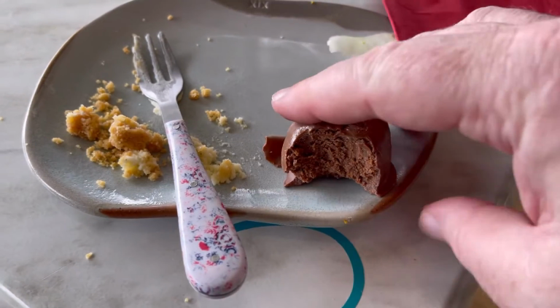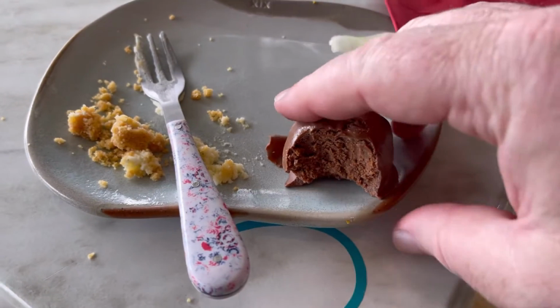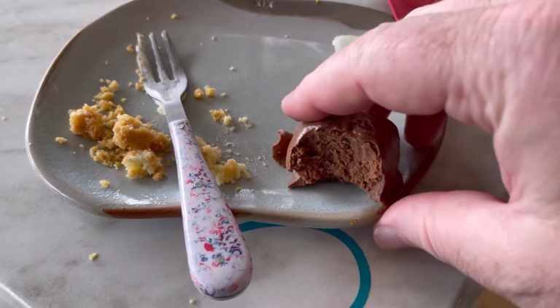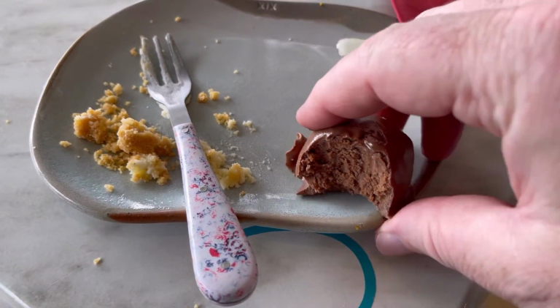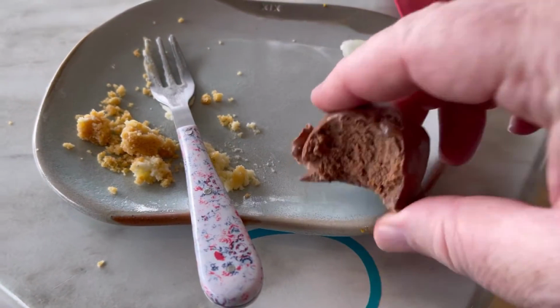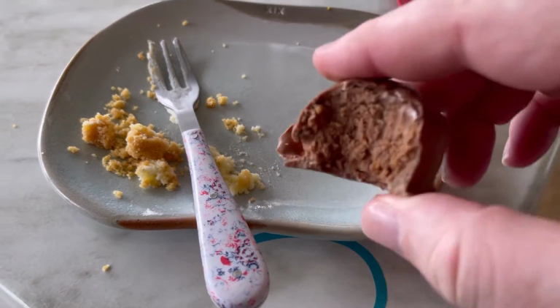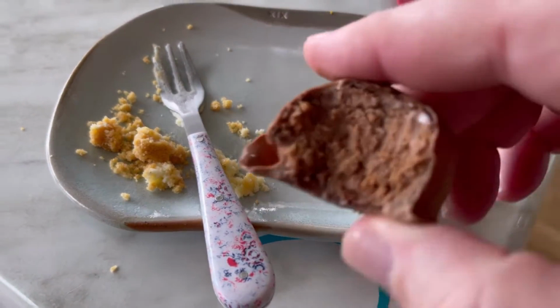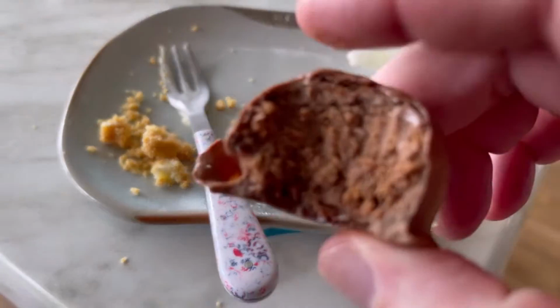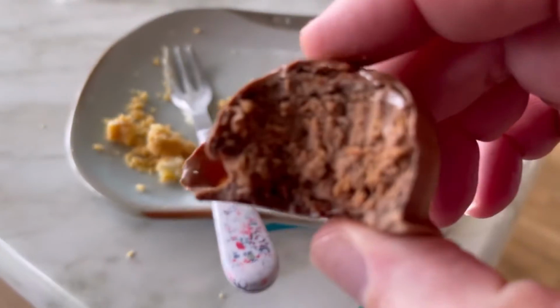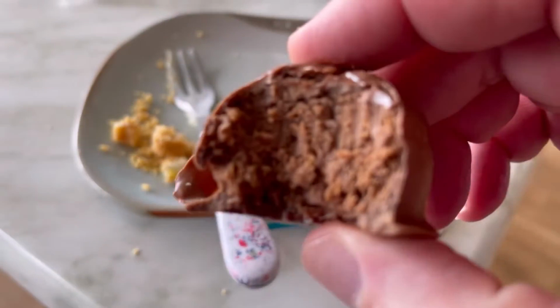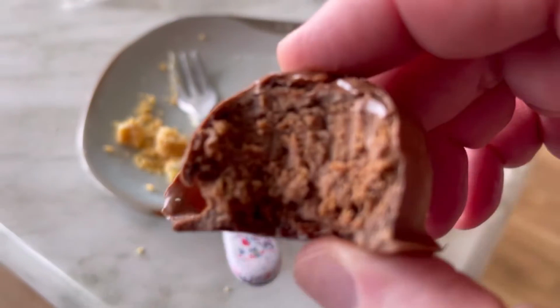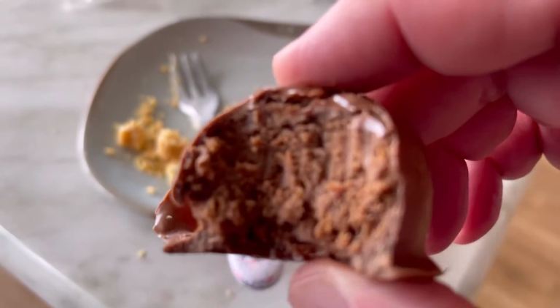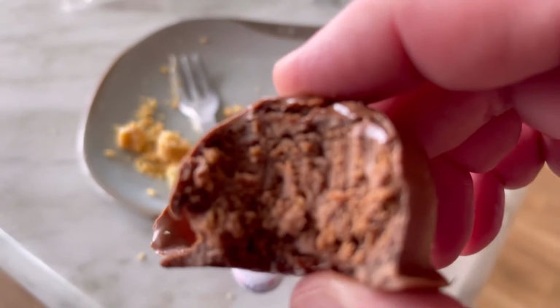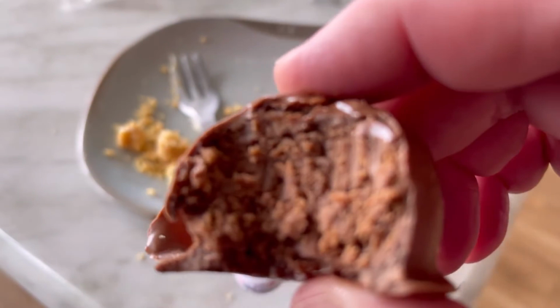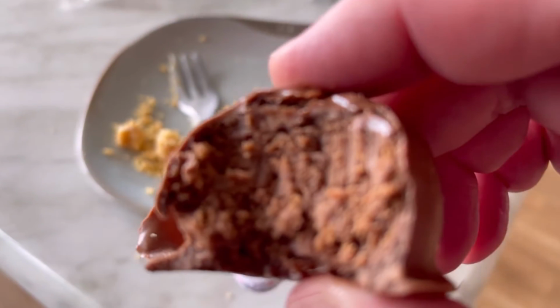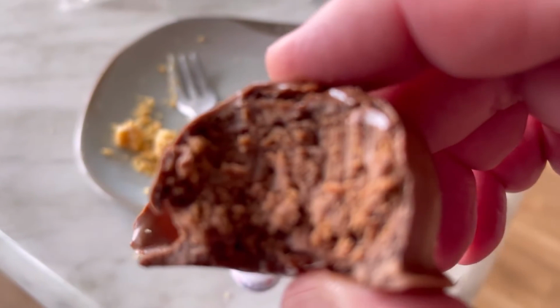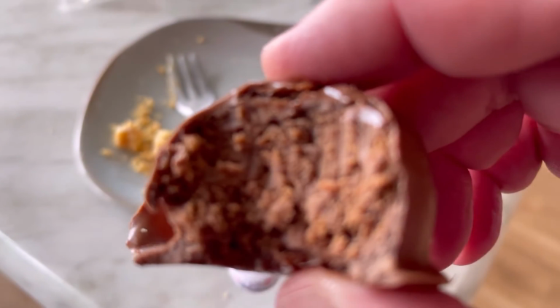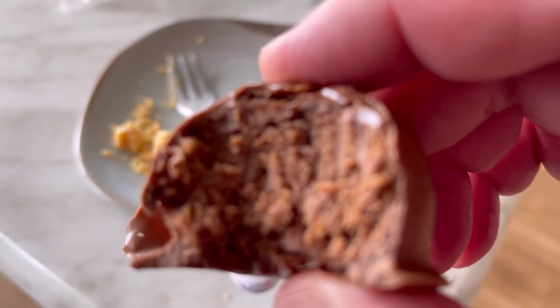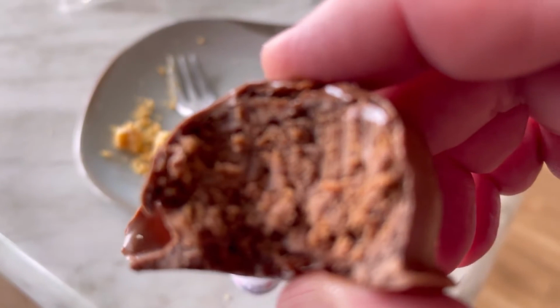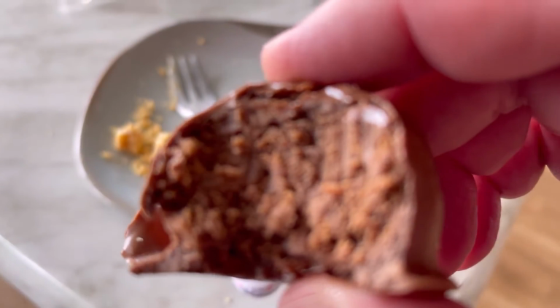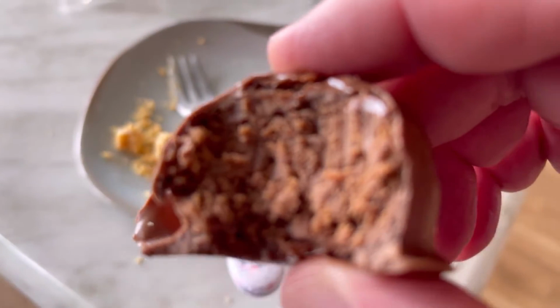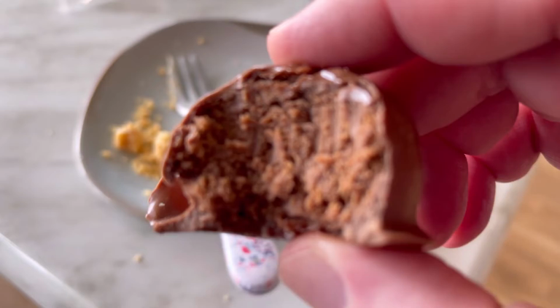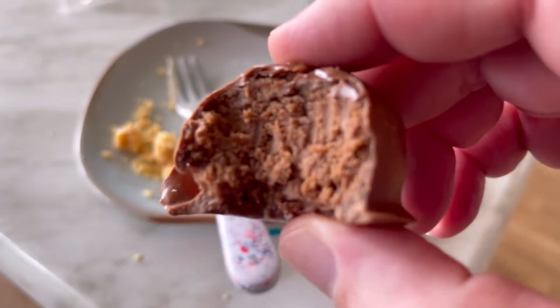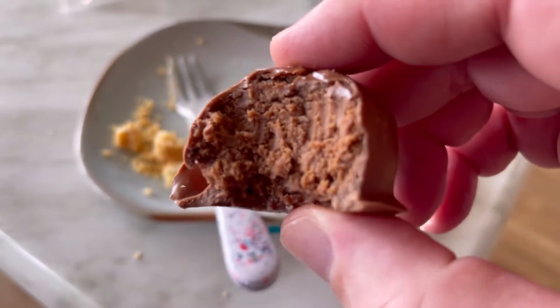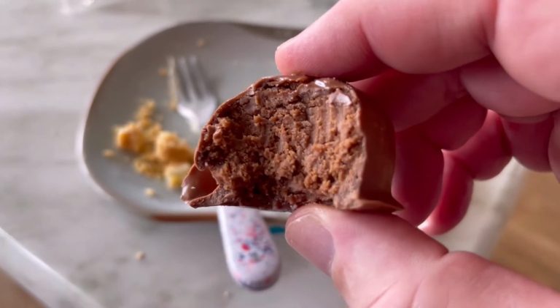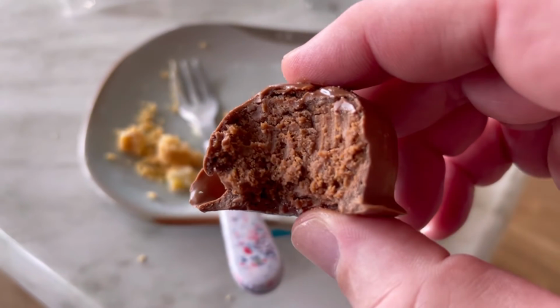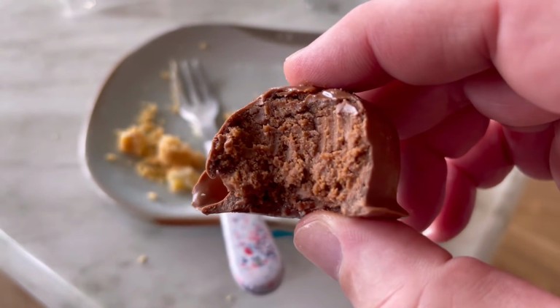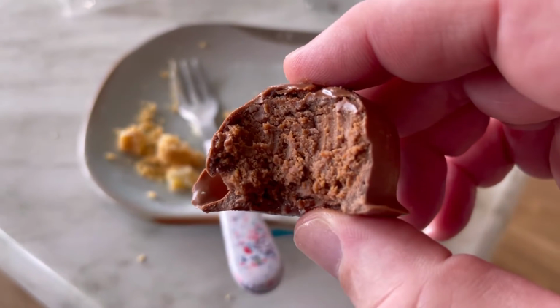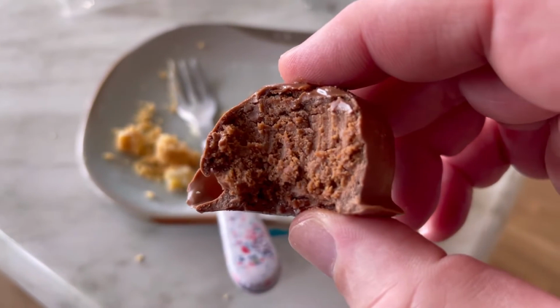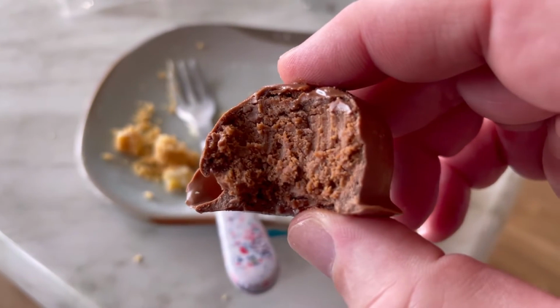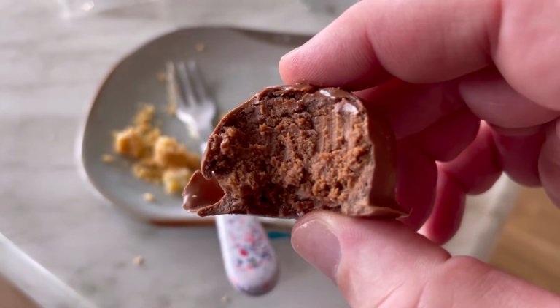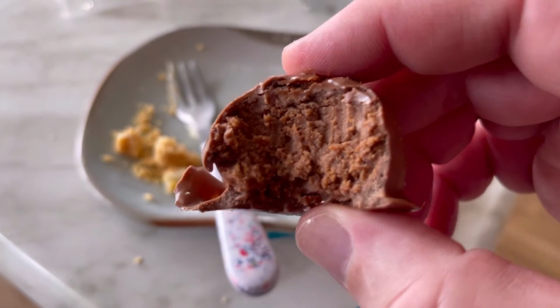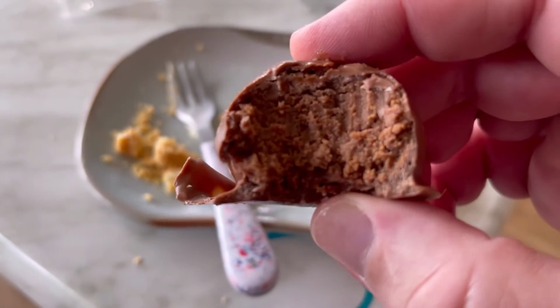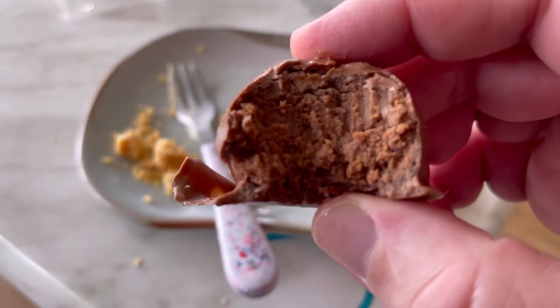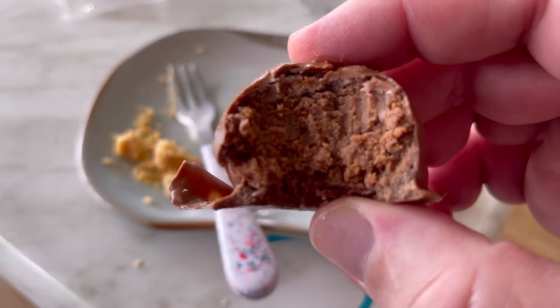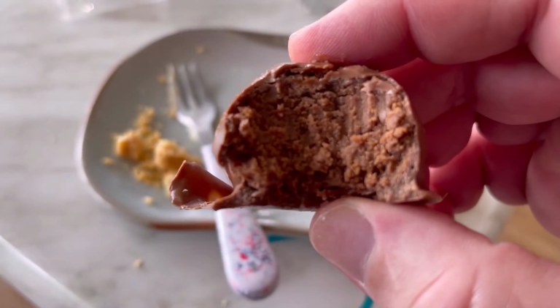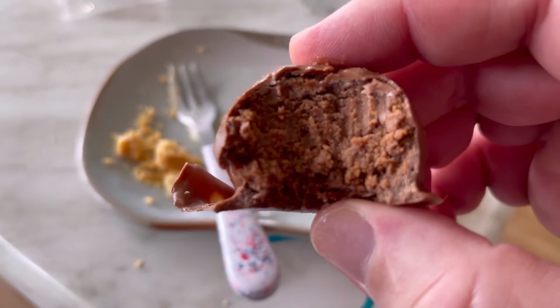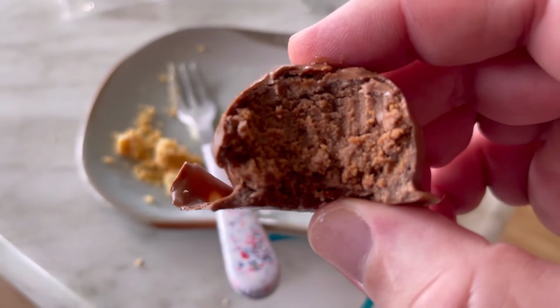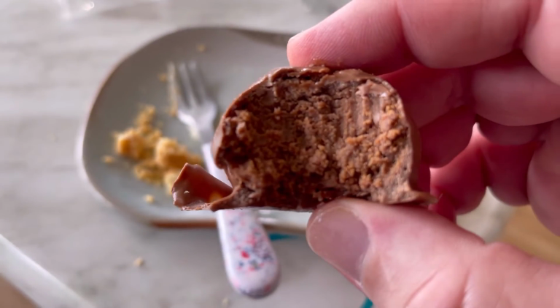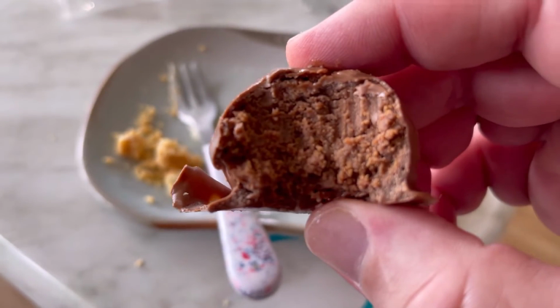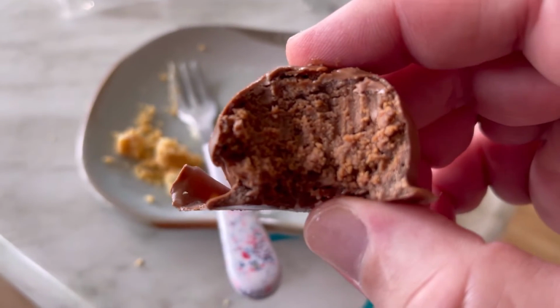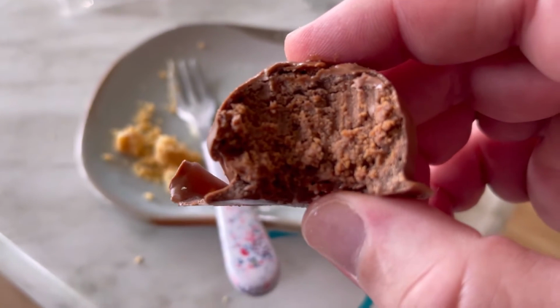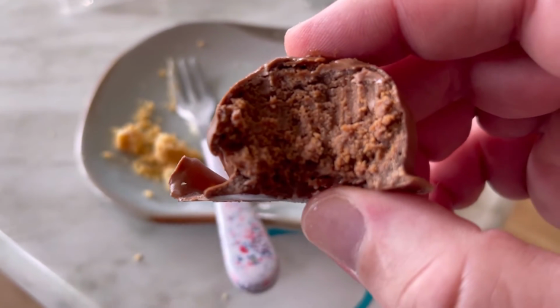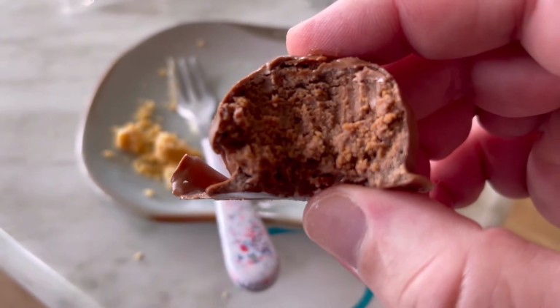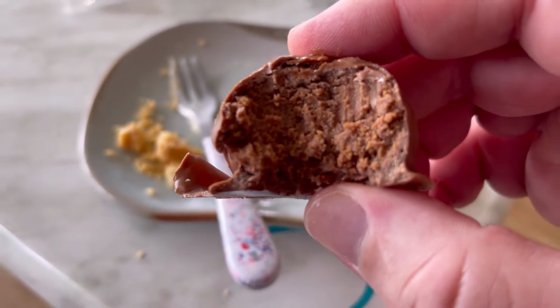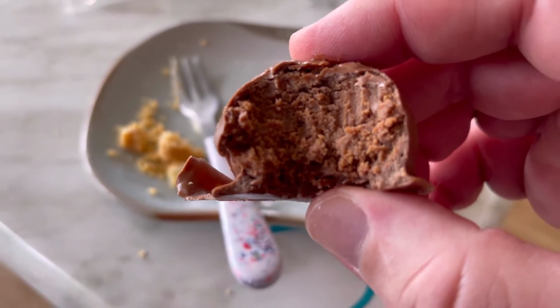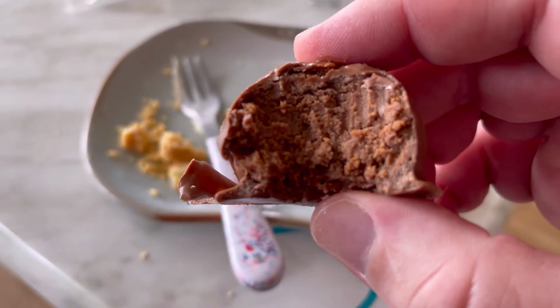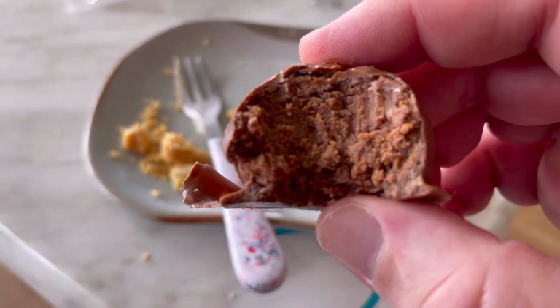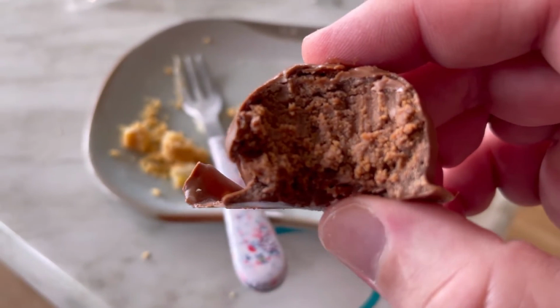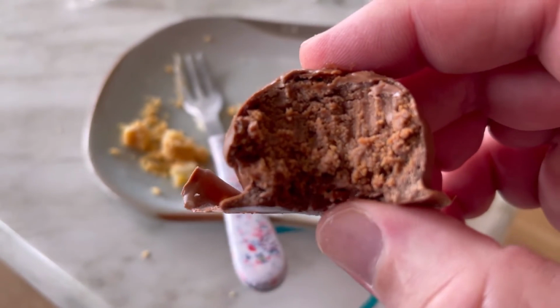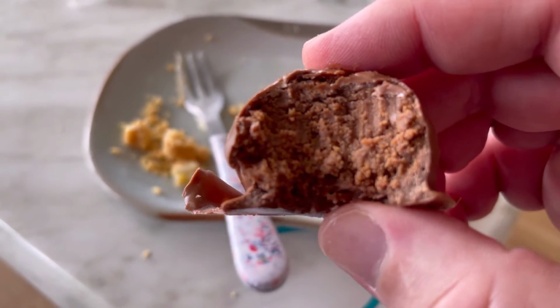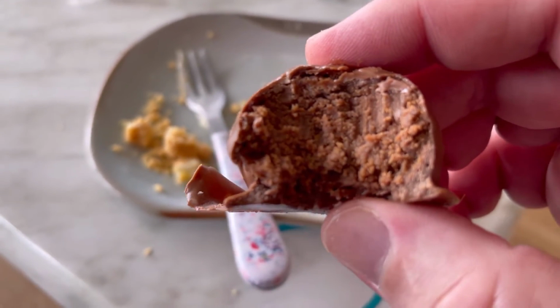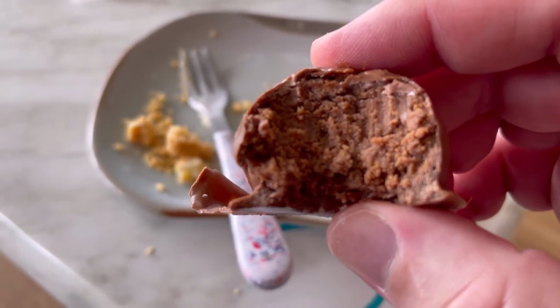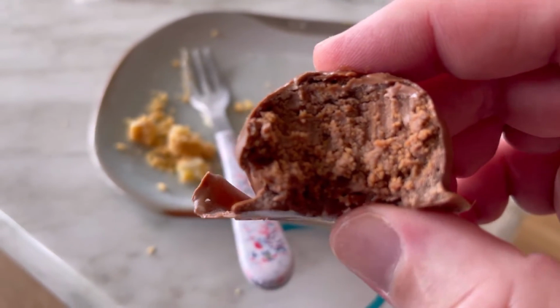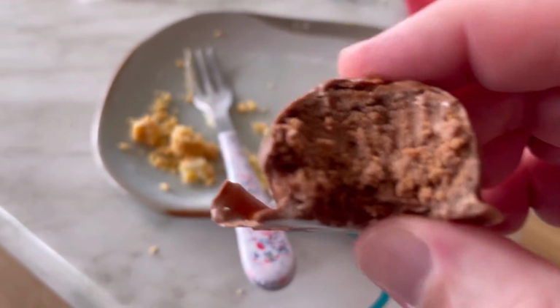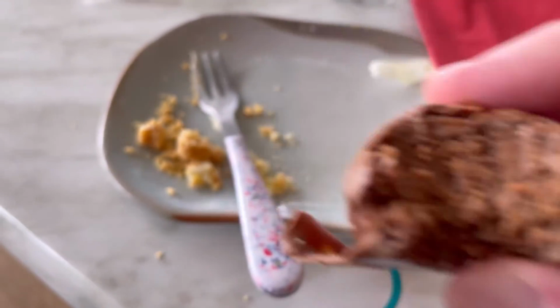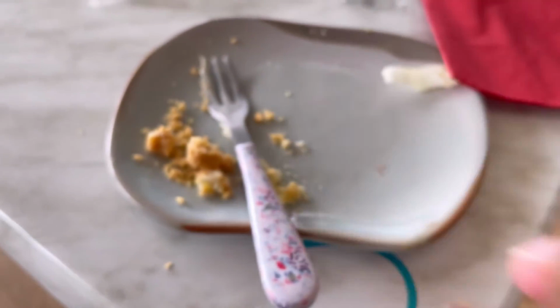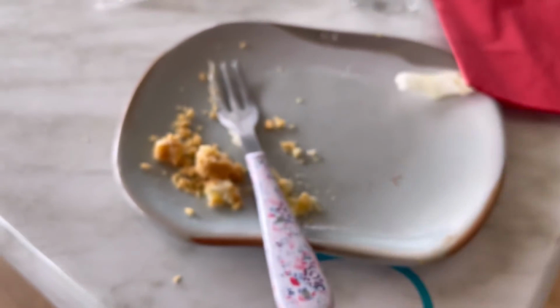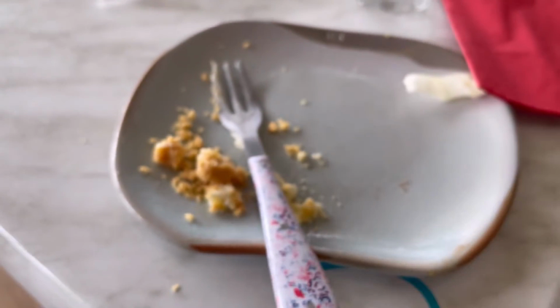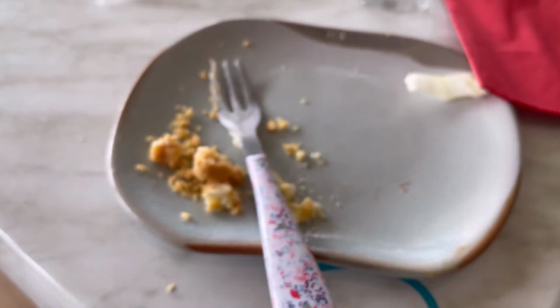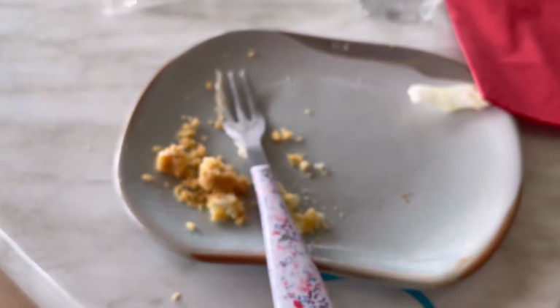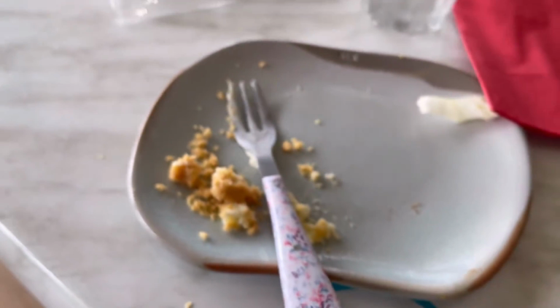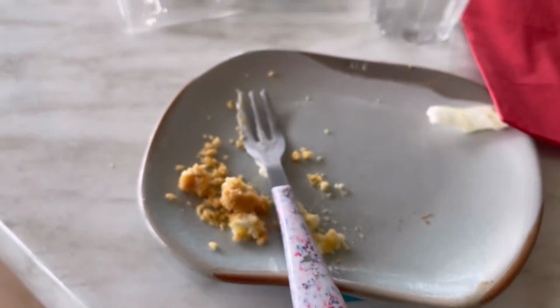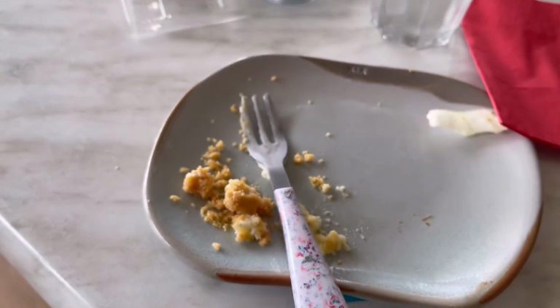The Tim Tam ball was amazing. Somehow they grind up Tim Tams and make almost a fudge and coat it in chocolate.